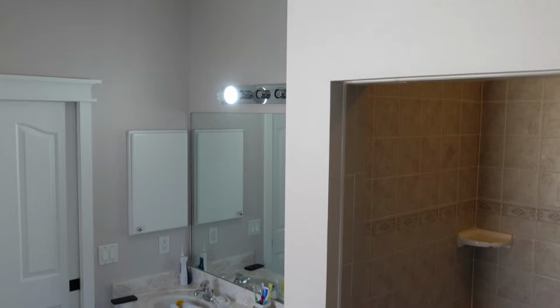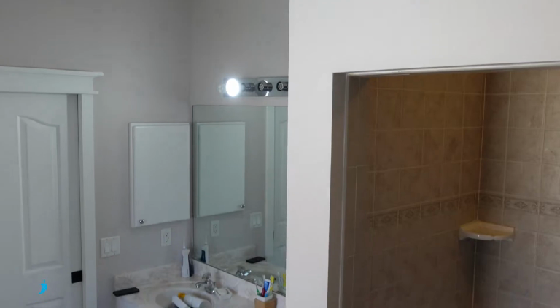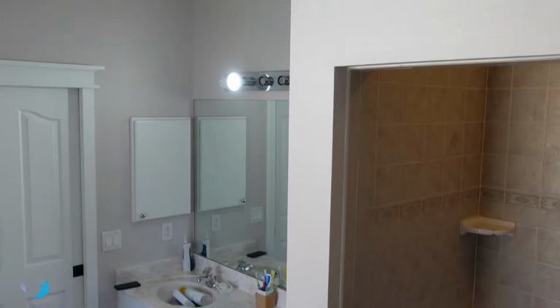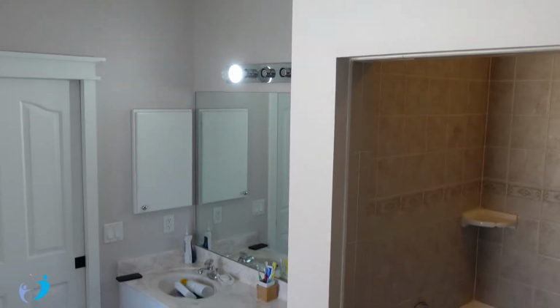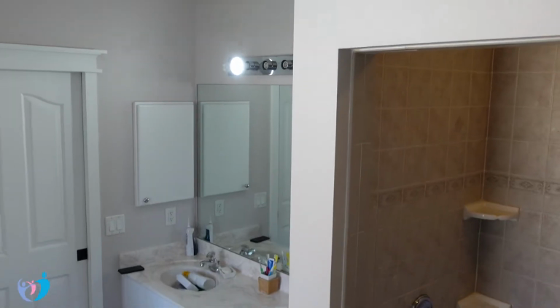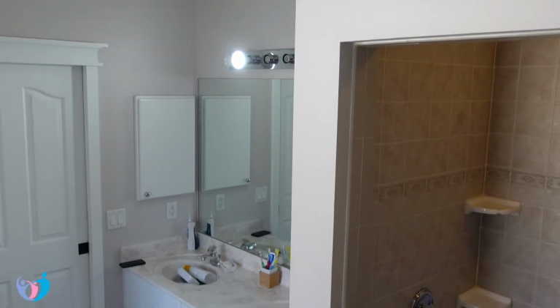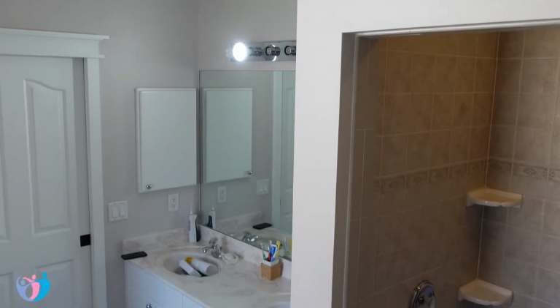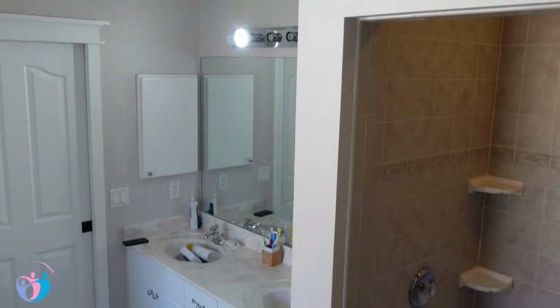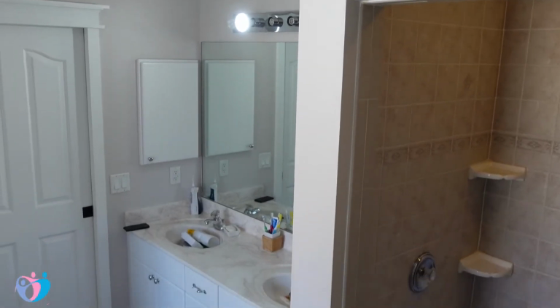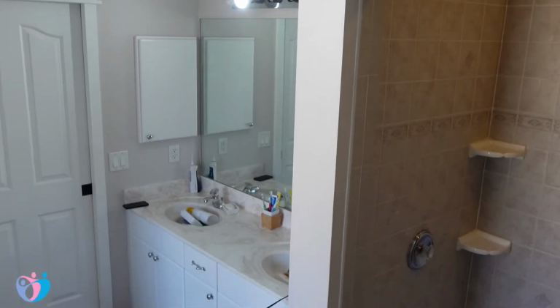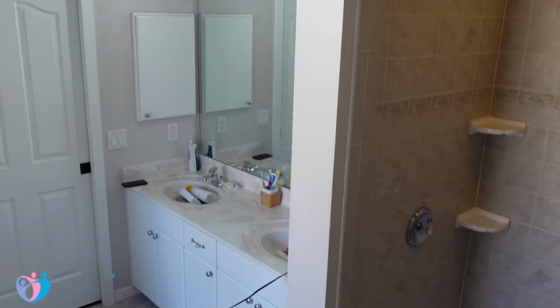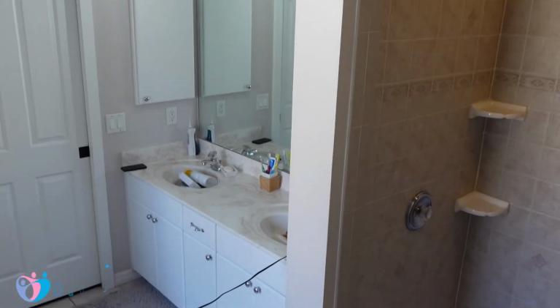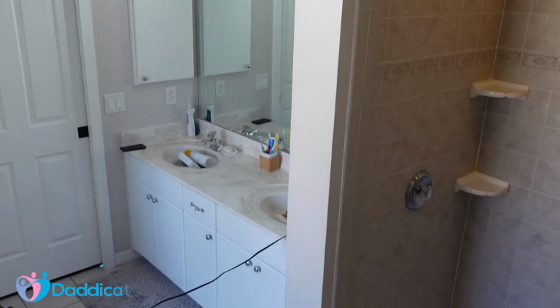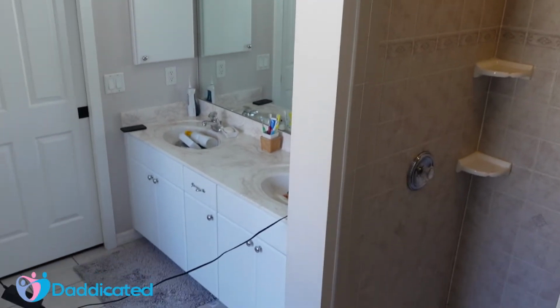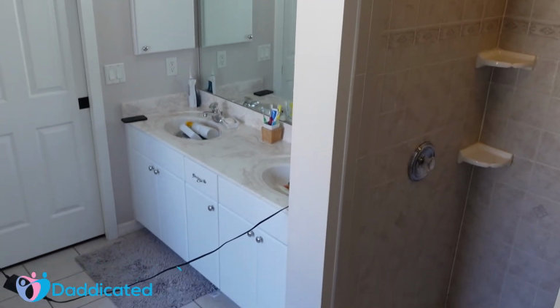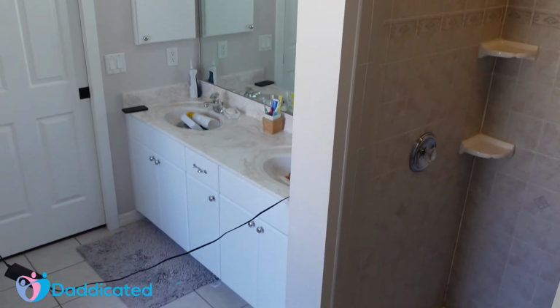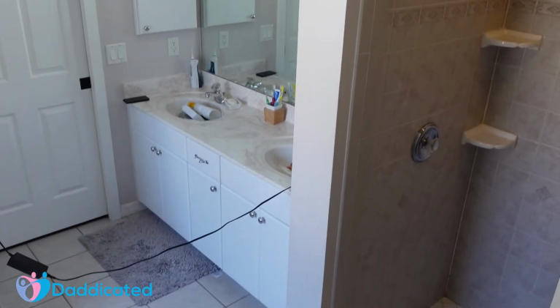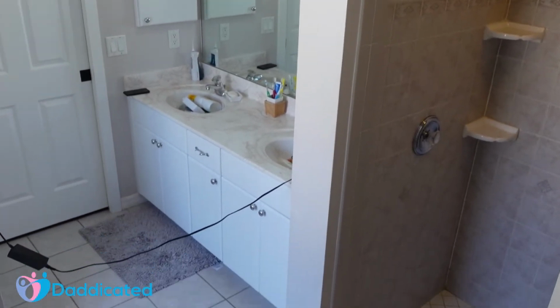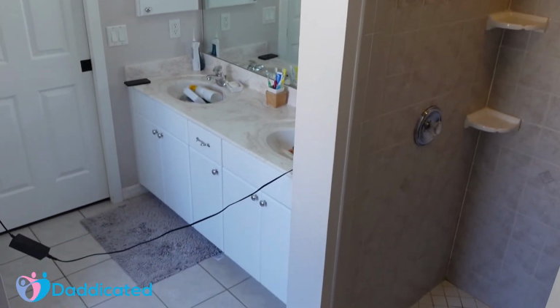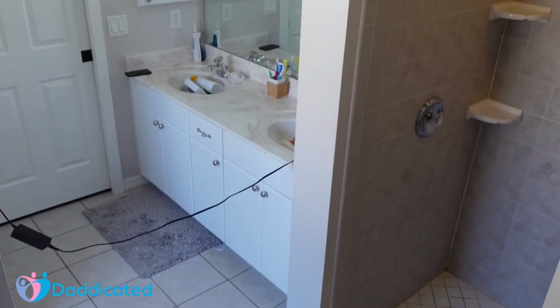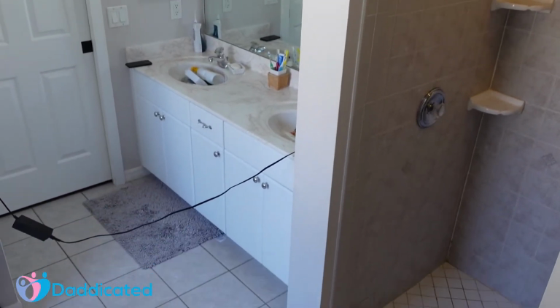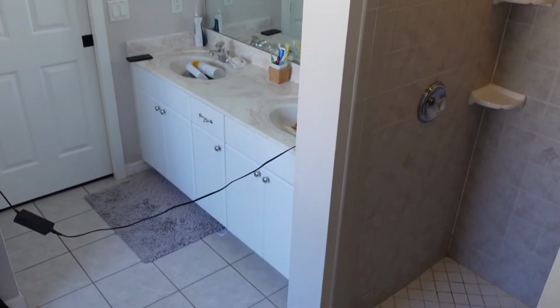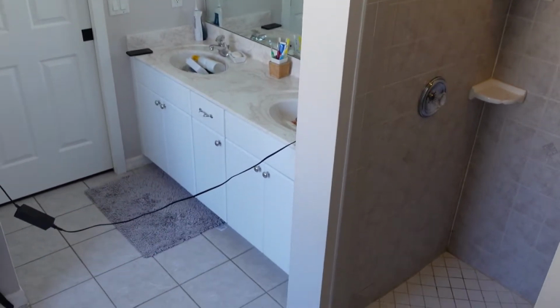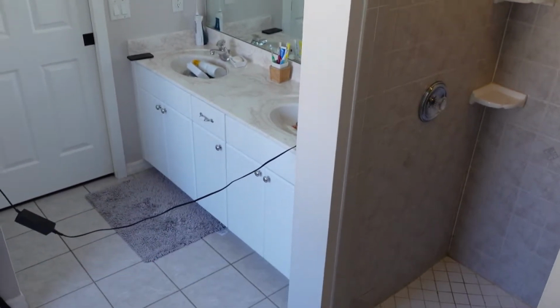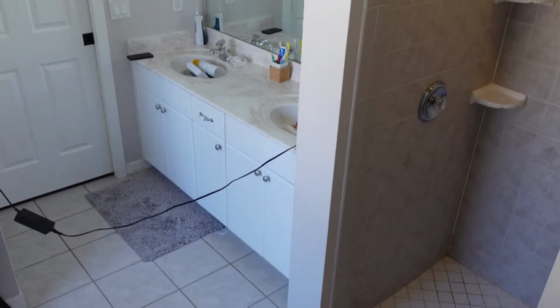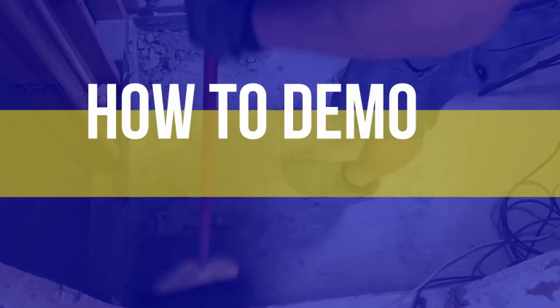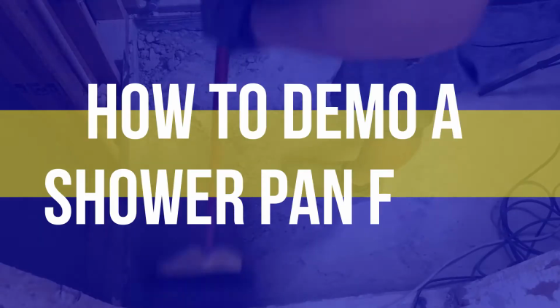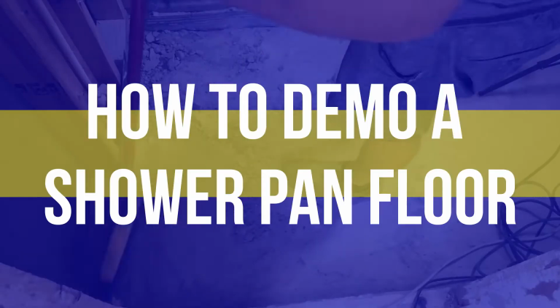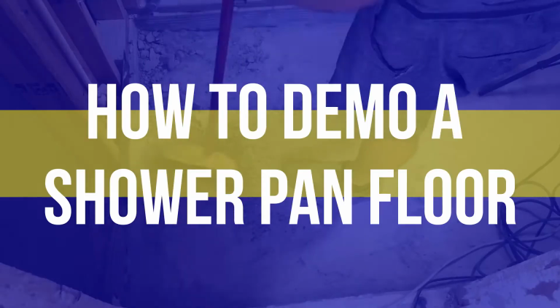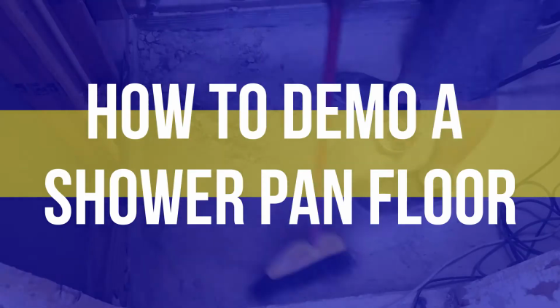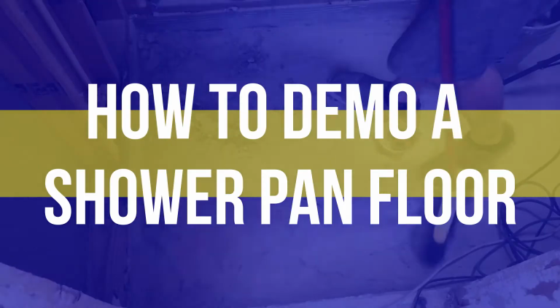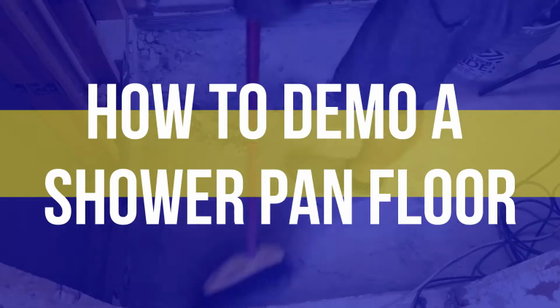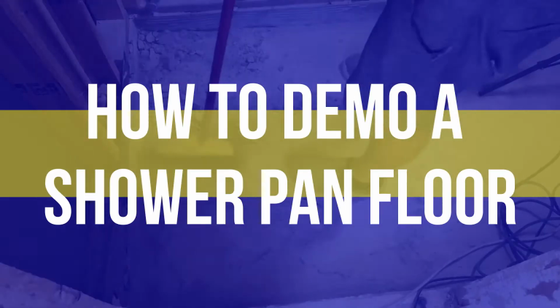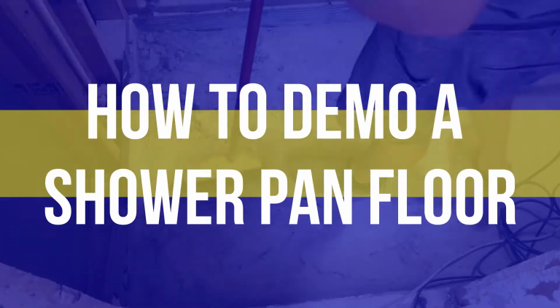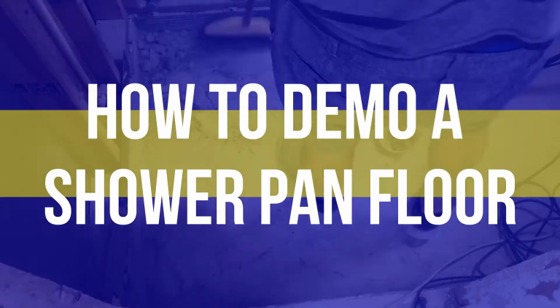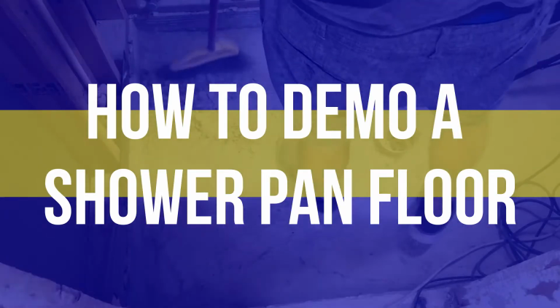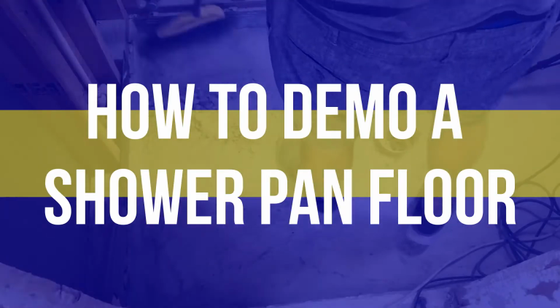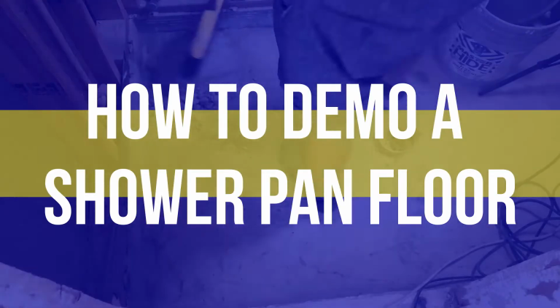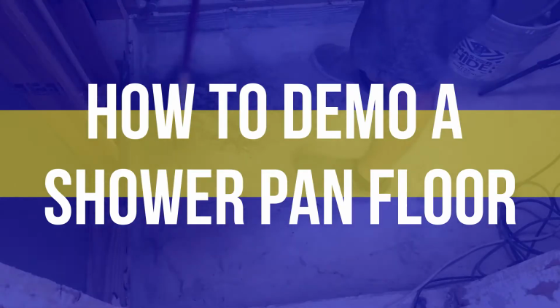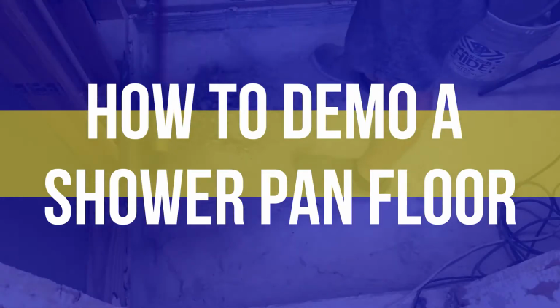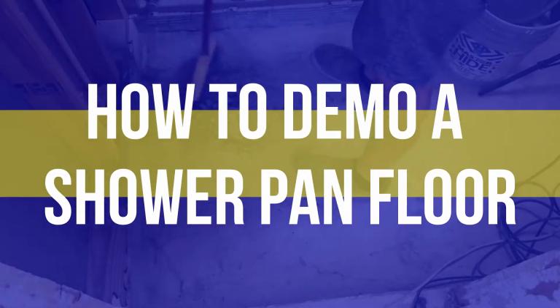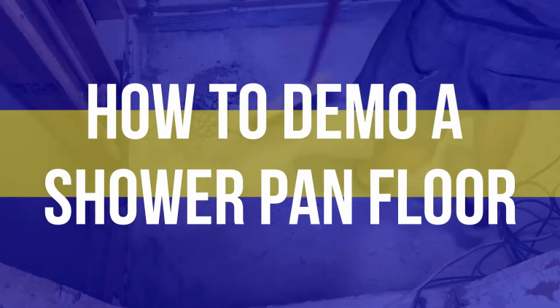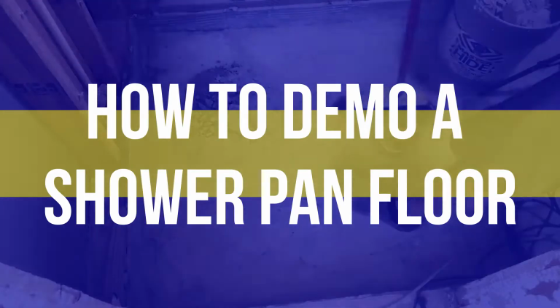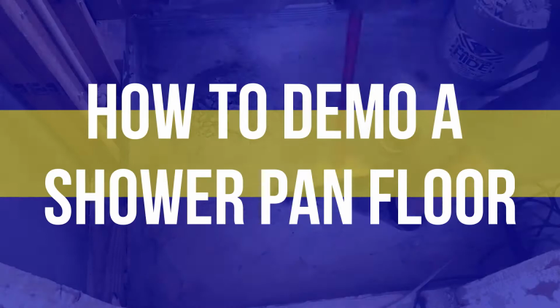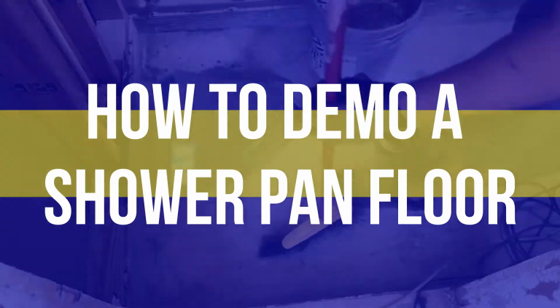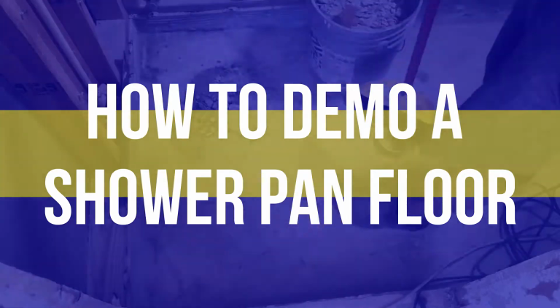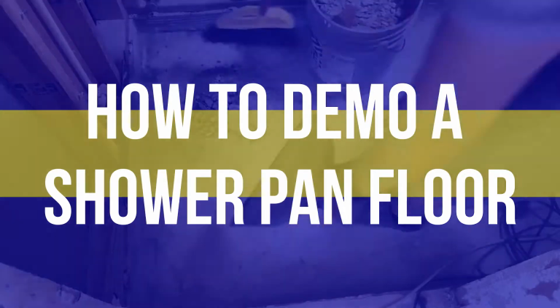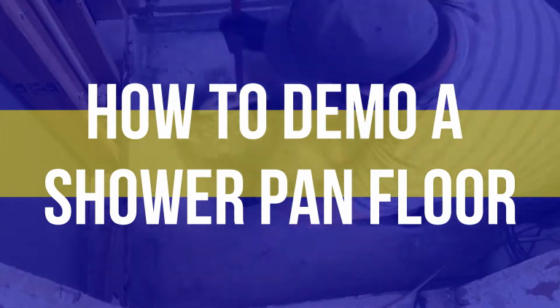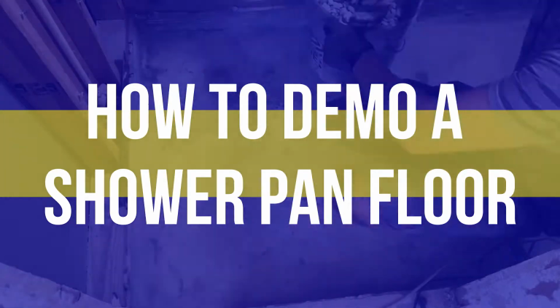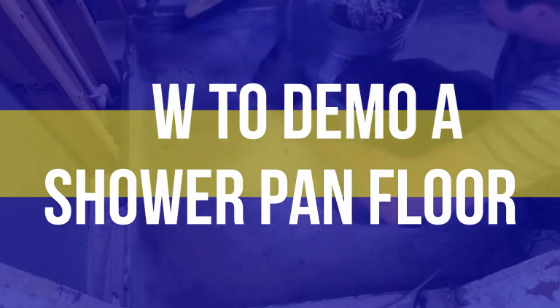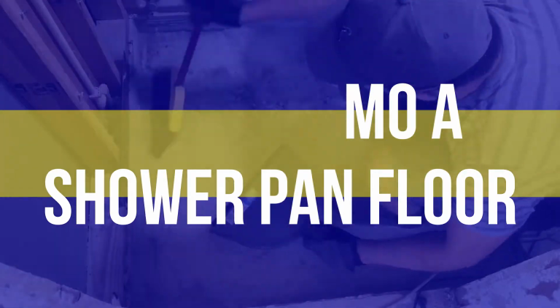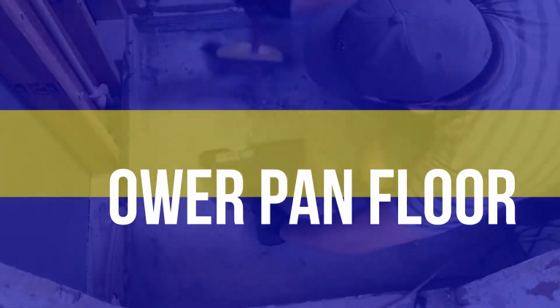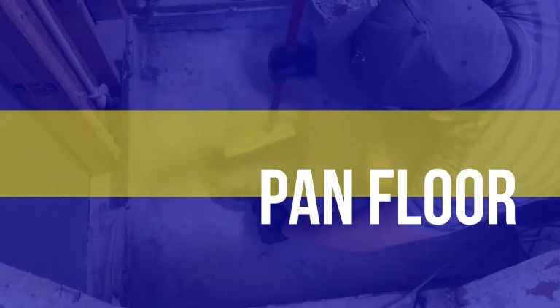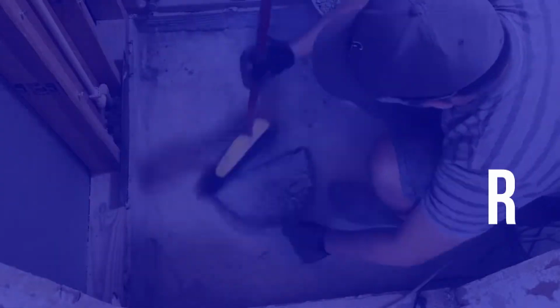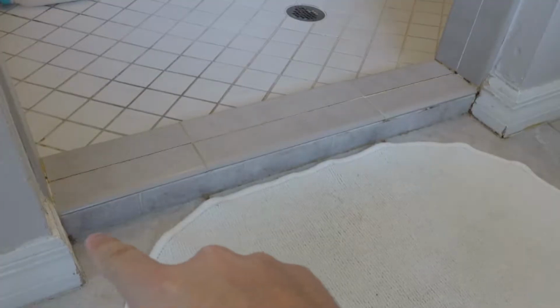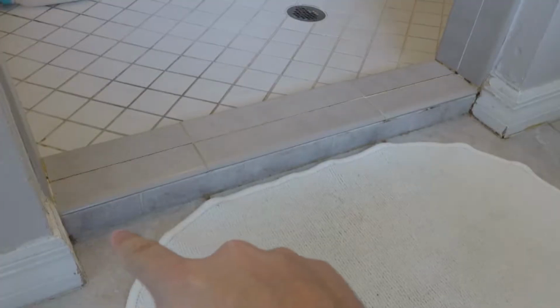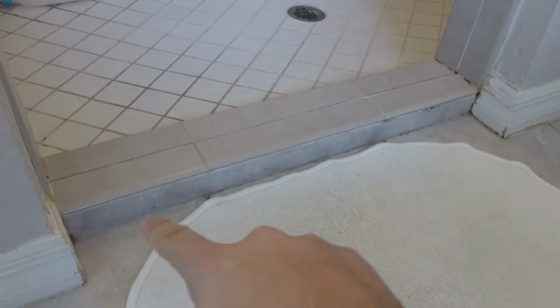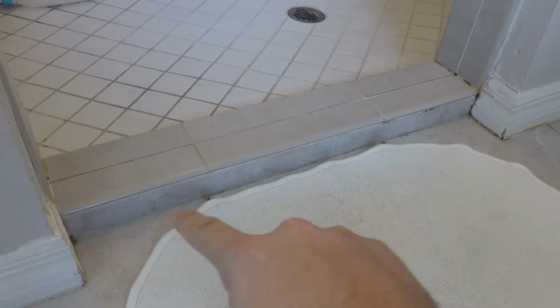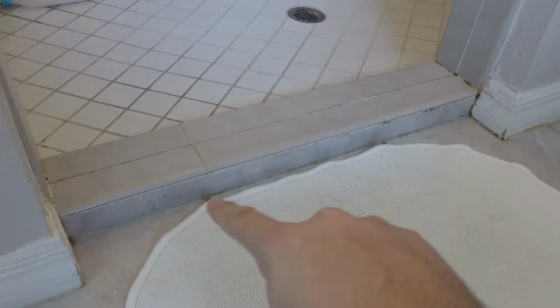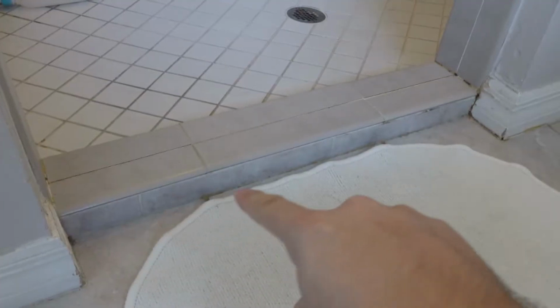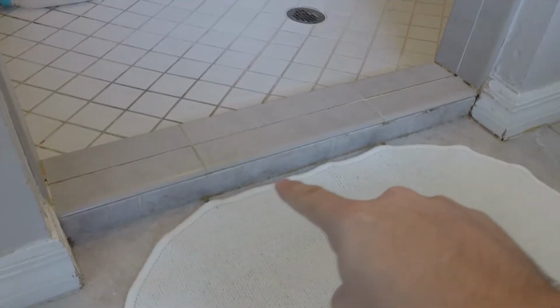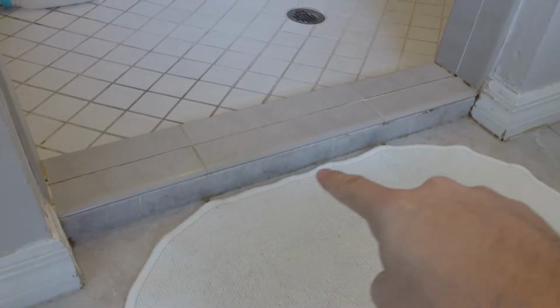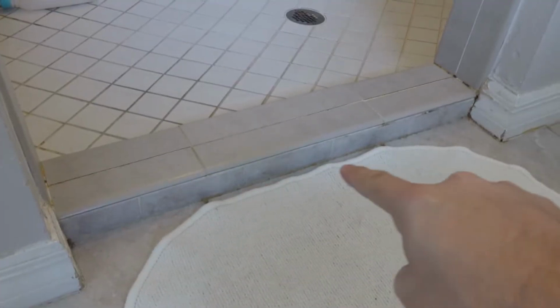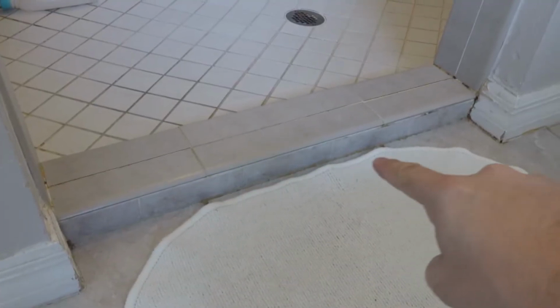This is my master bathroom and in this video I'll show you how to demo a shower pan floor. But first I need to remove this curb.